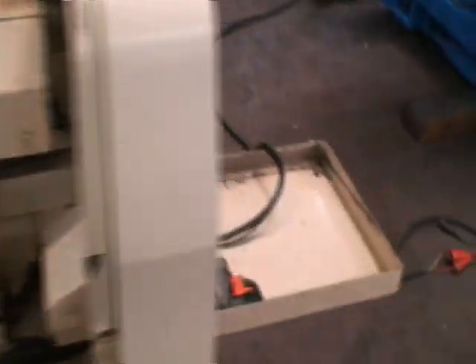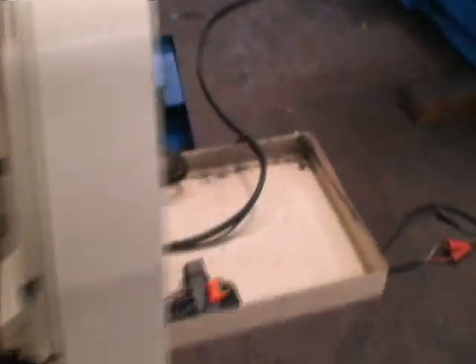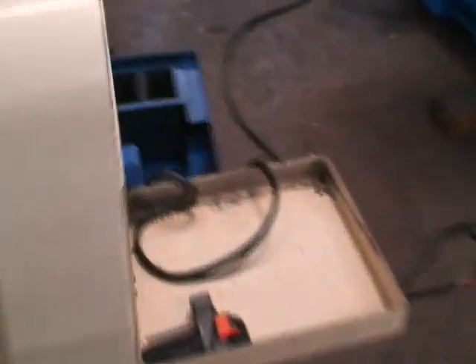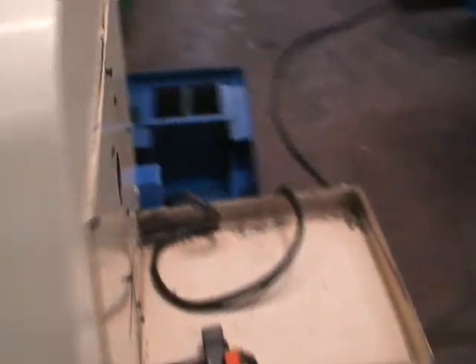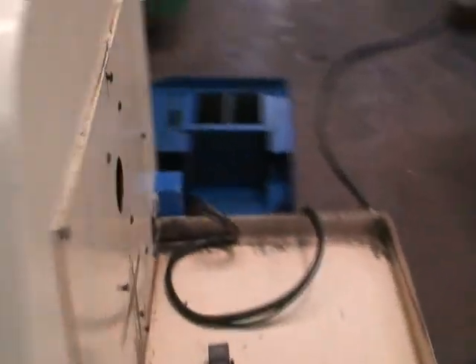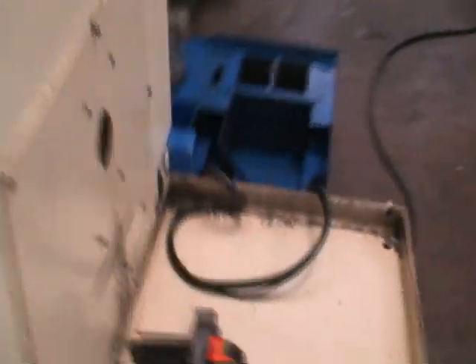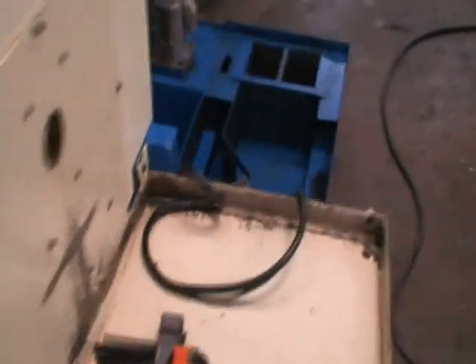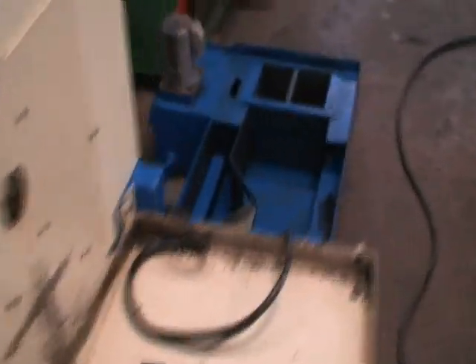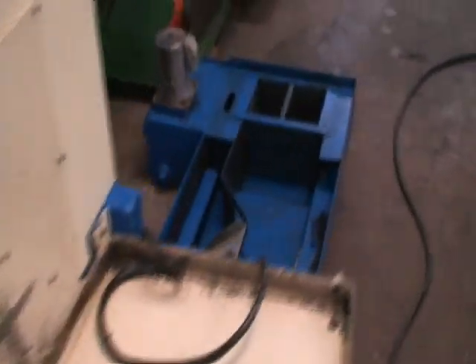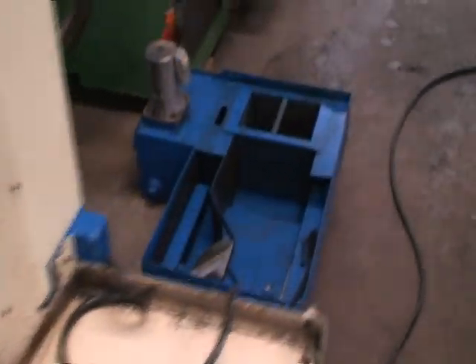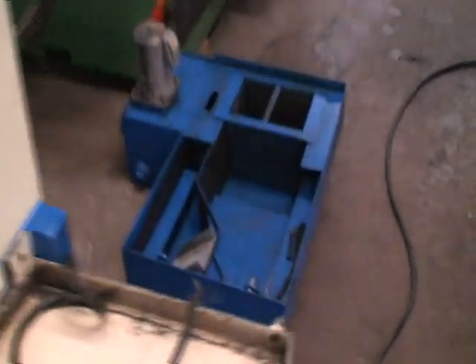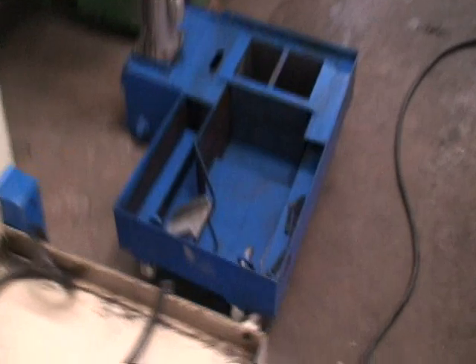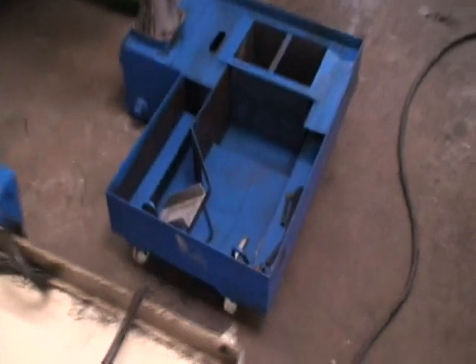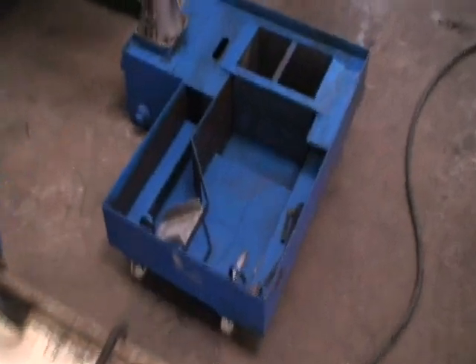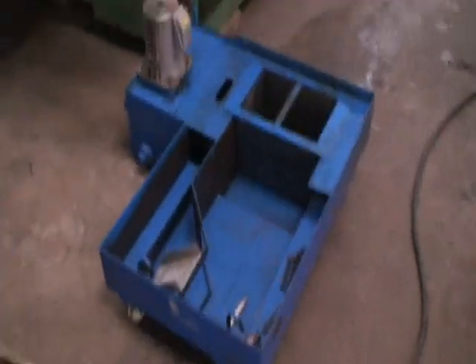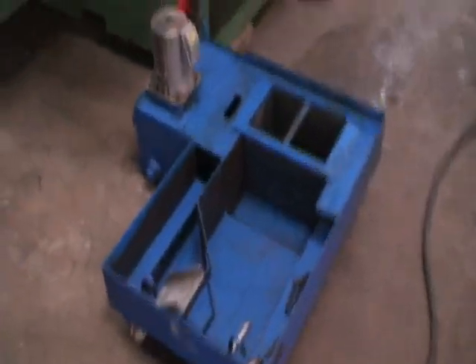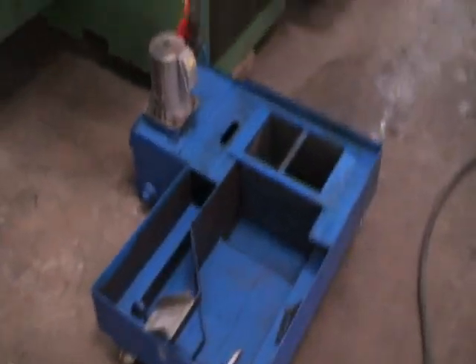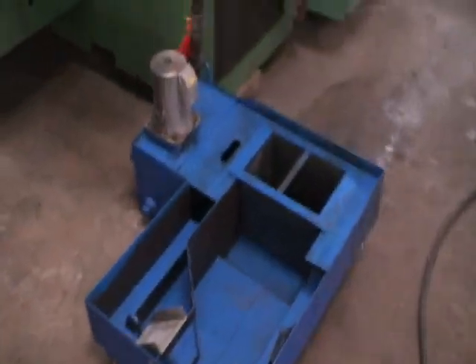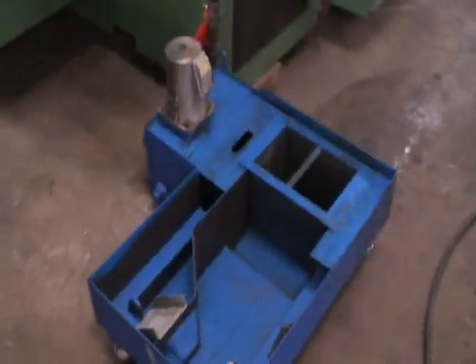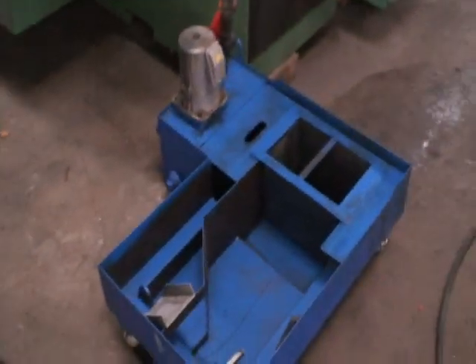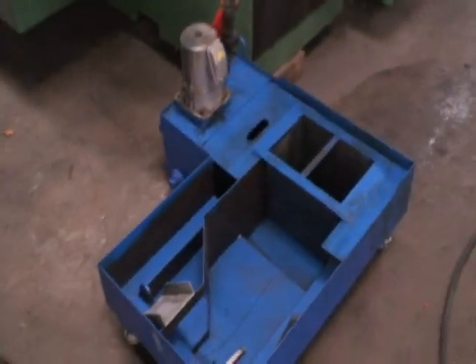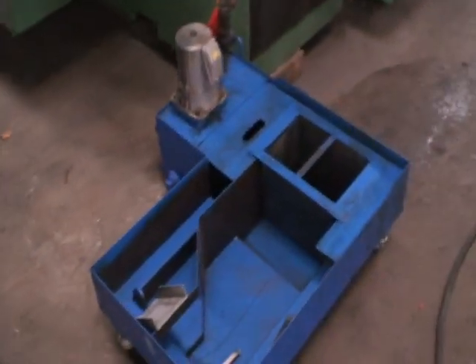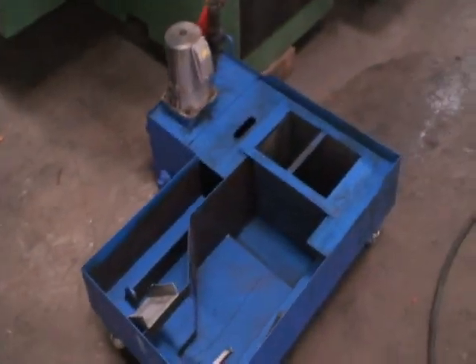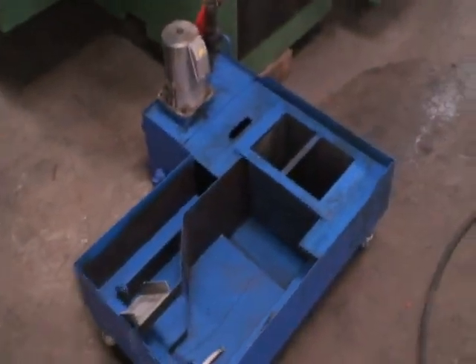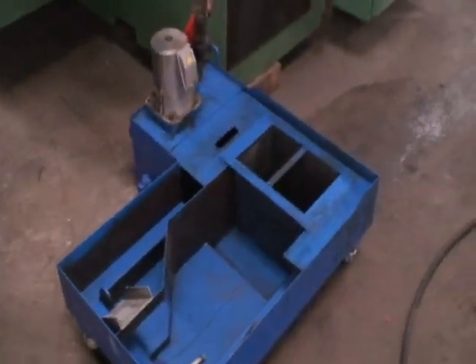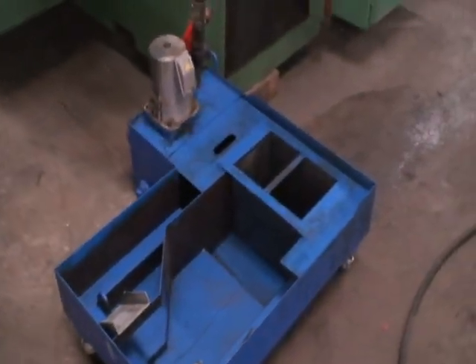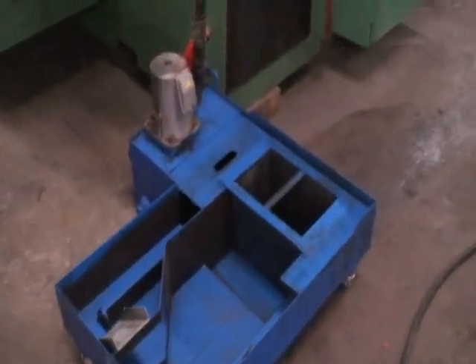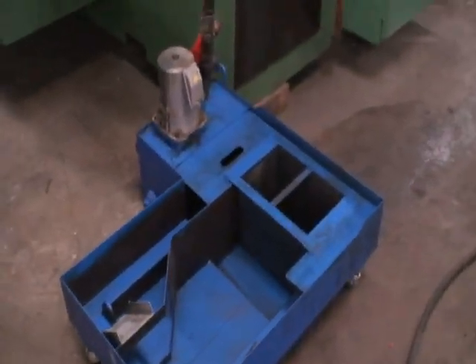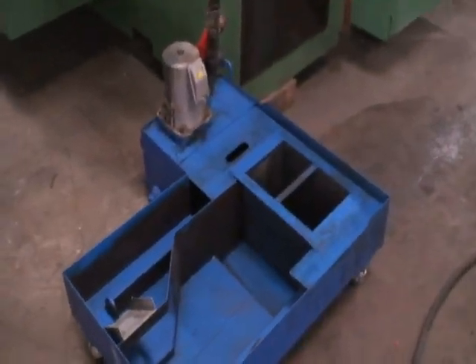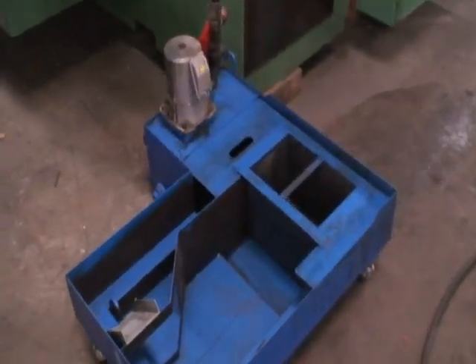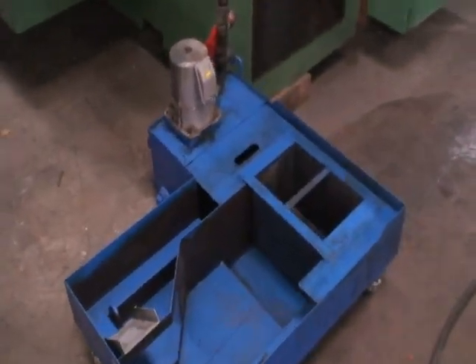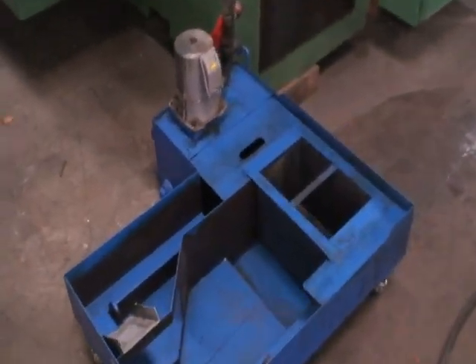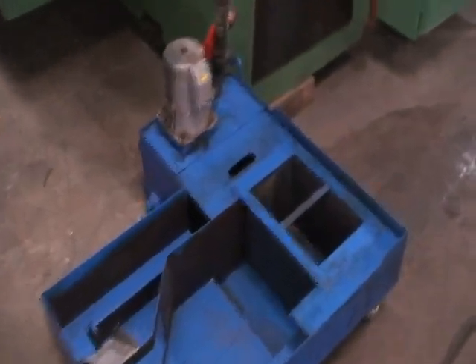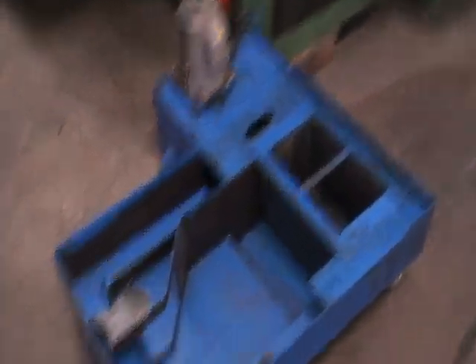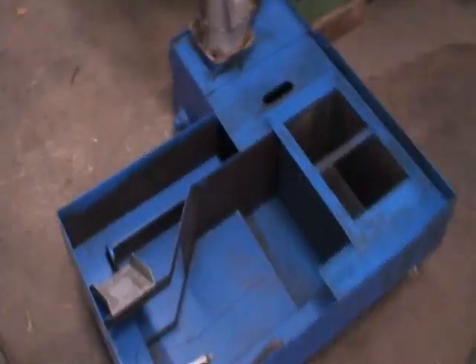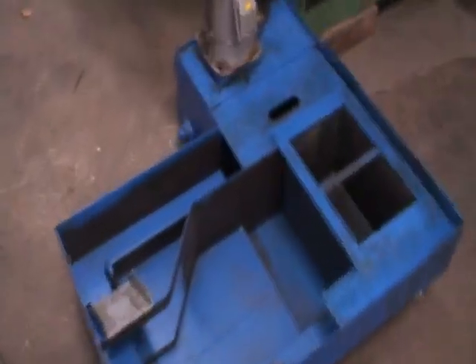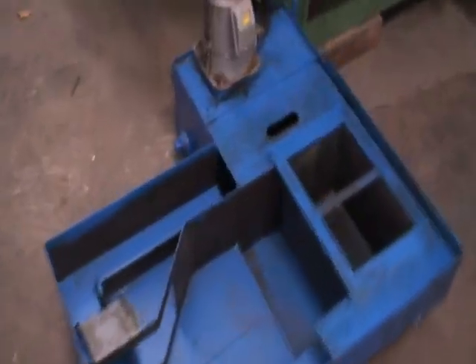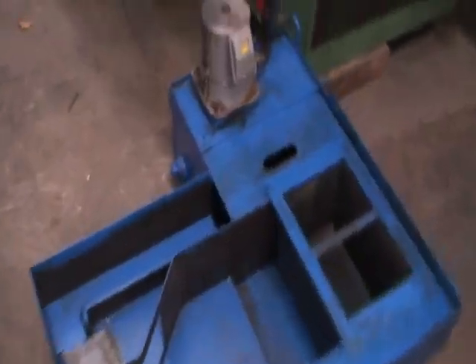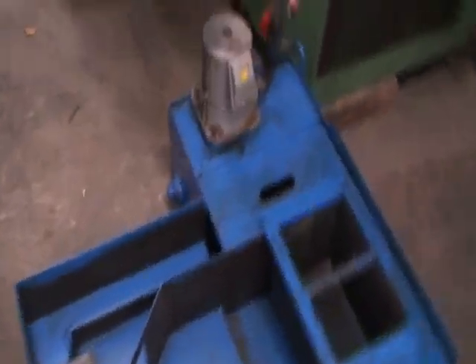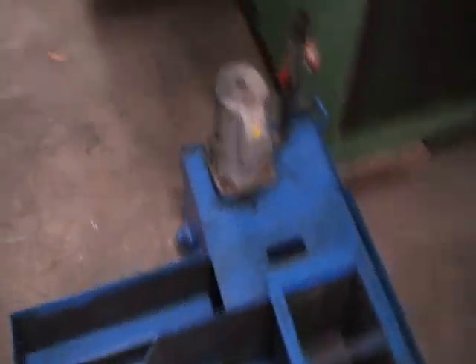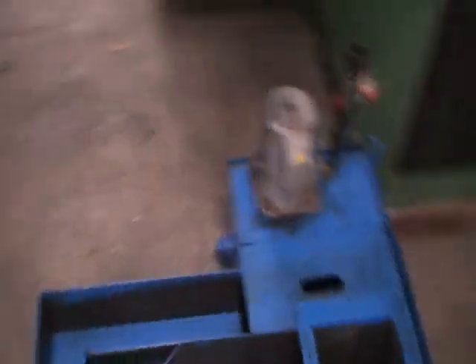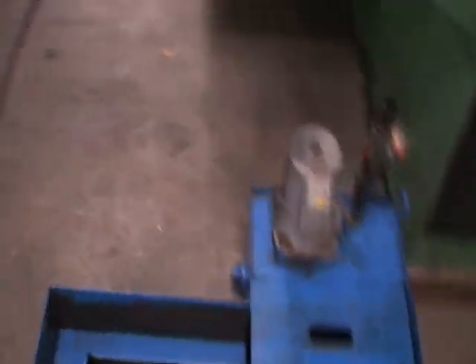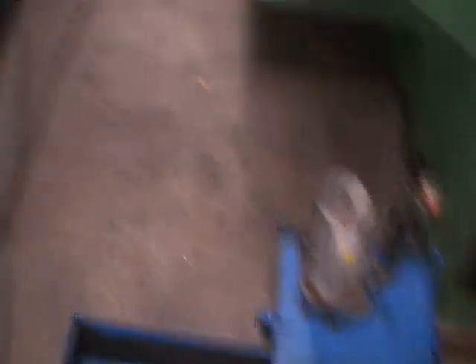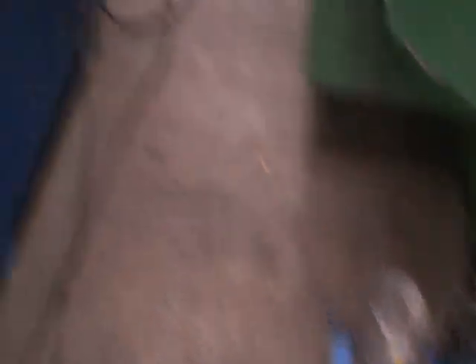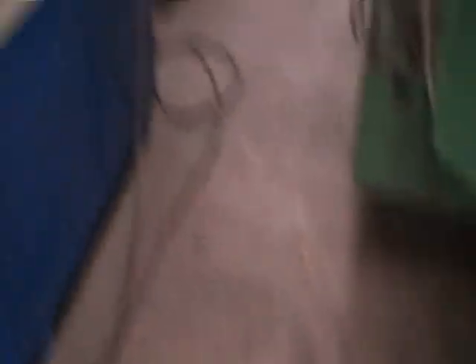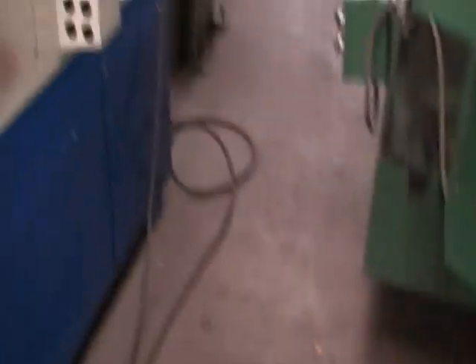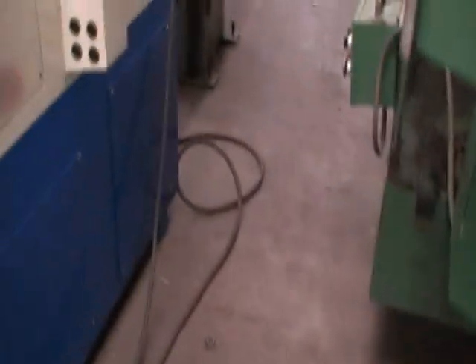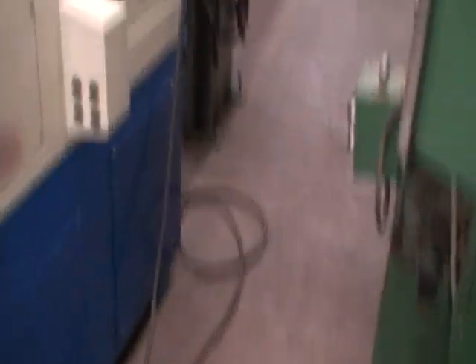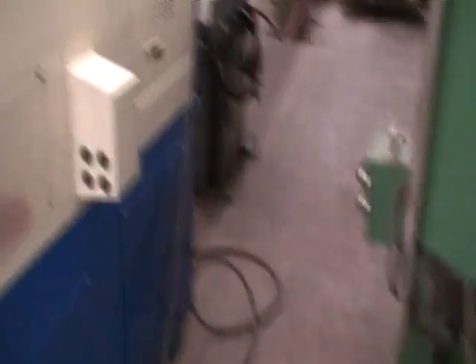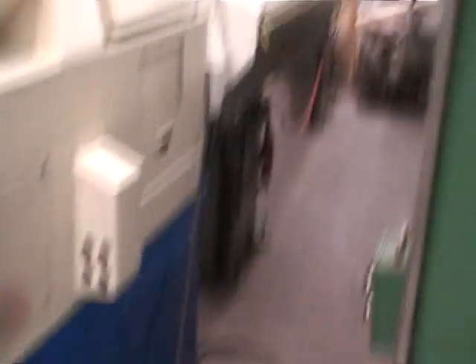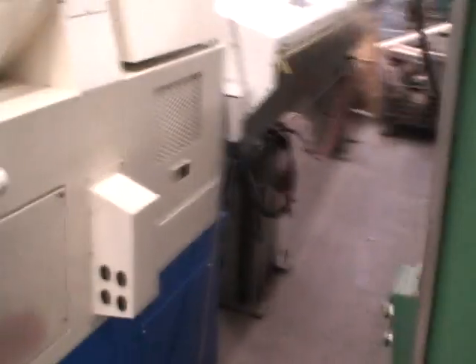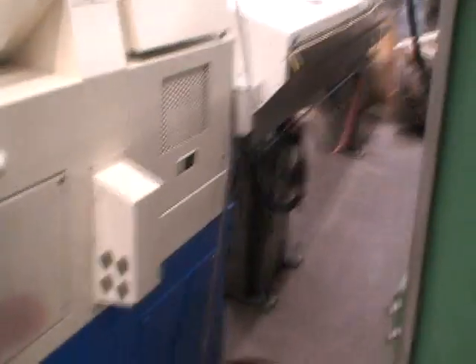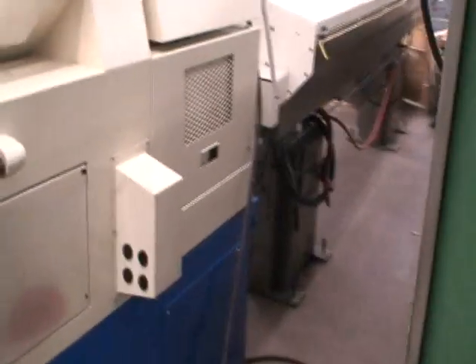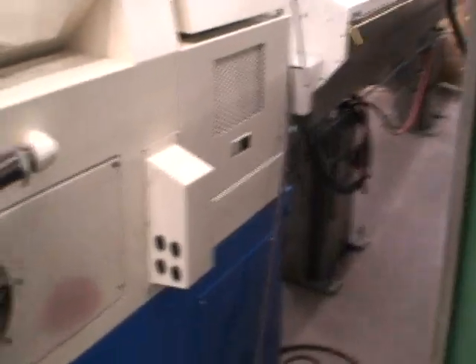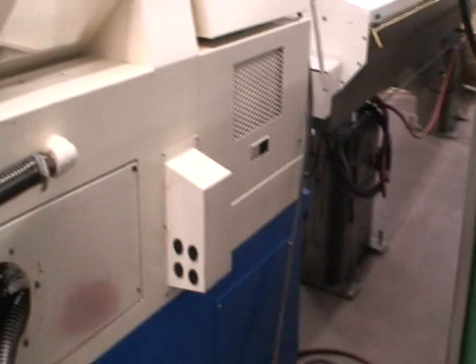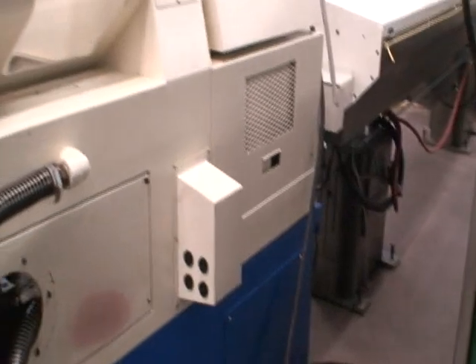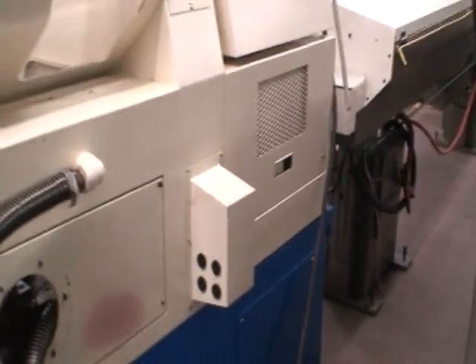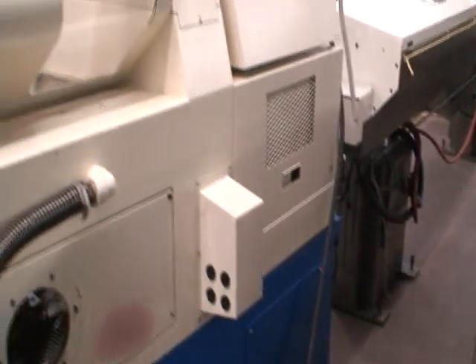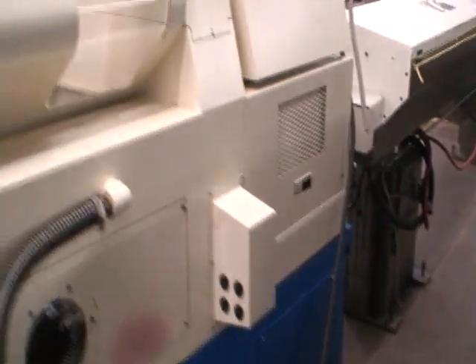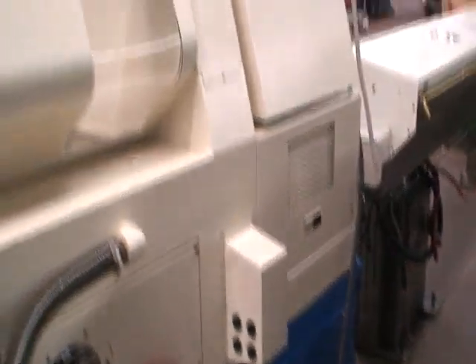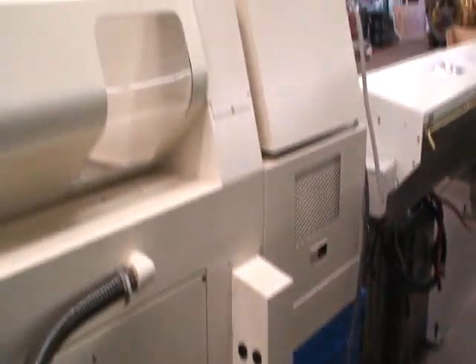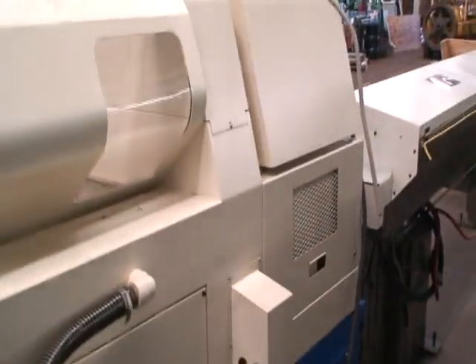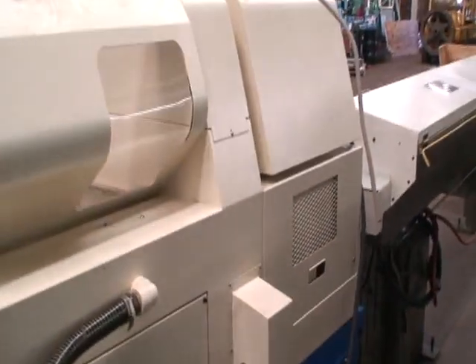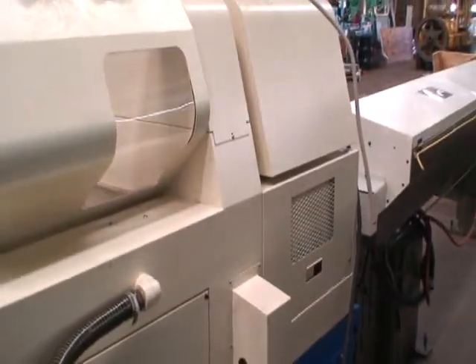We do have the coolant pump and tank system for this. Here's the back side of the machine — just as clean as the front.